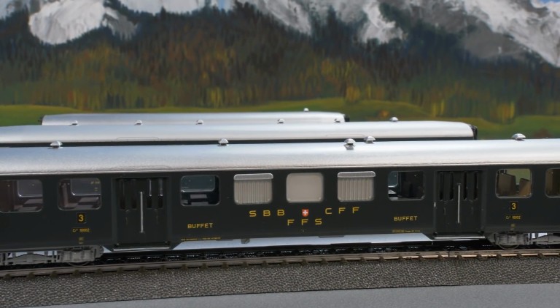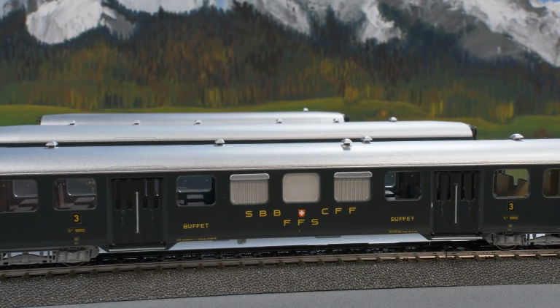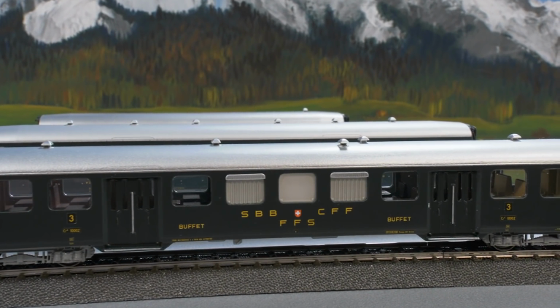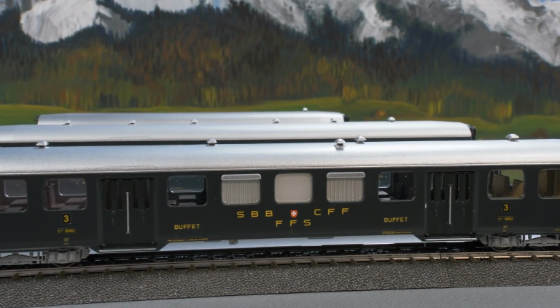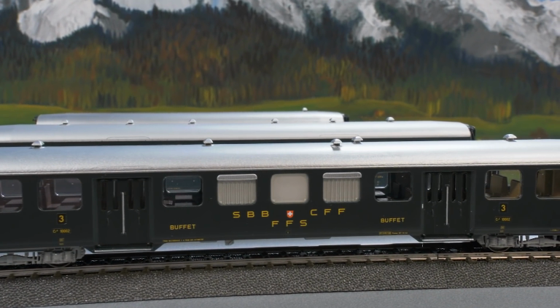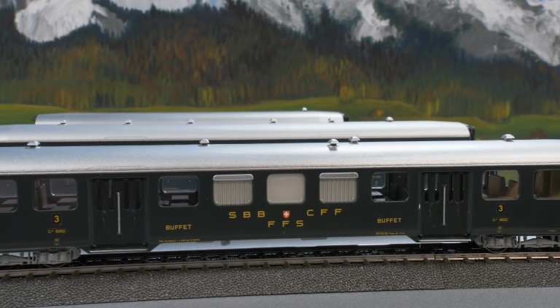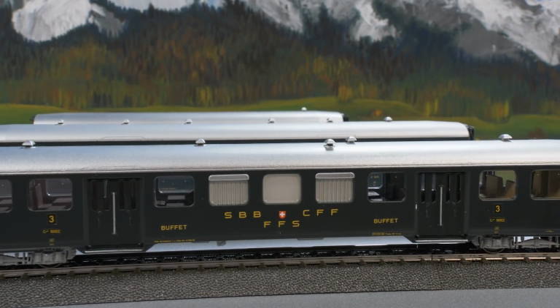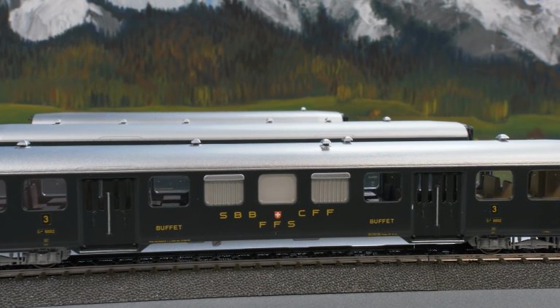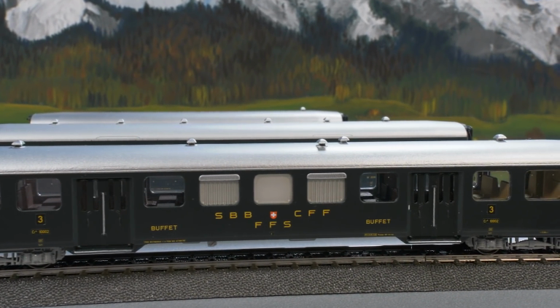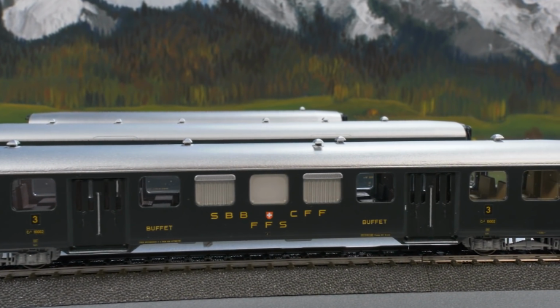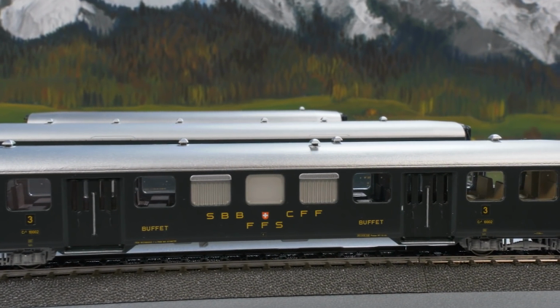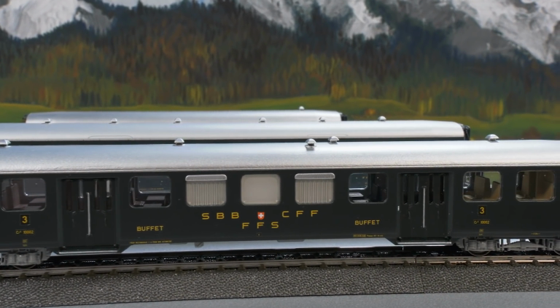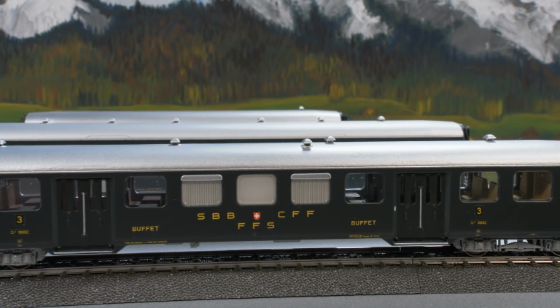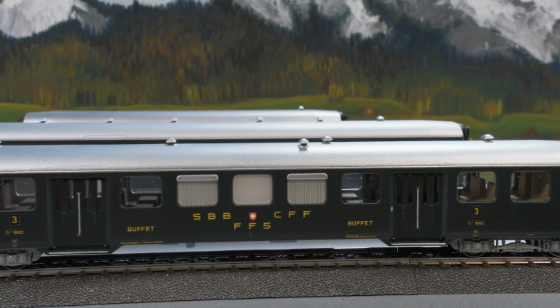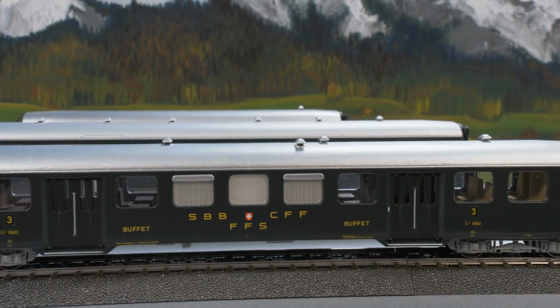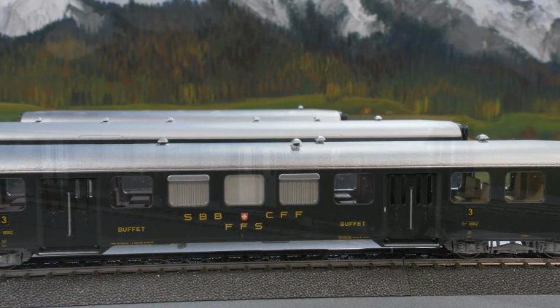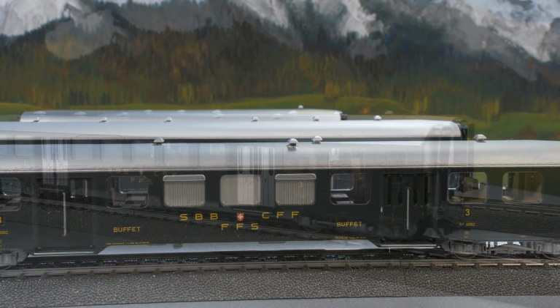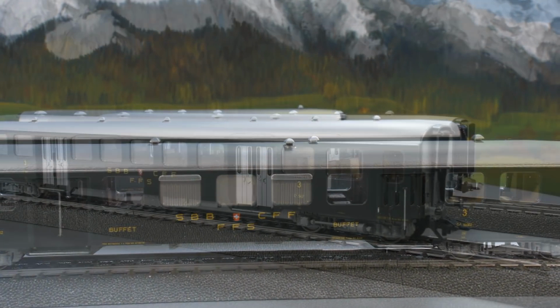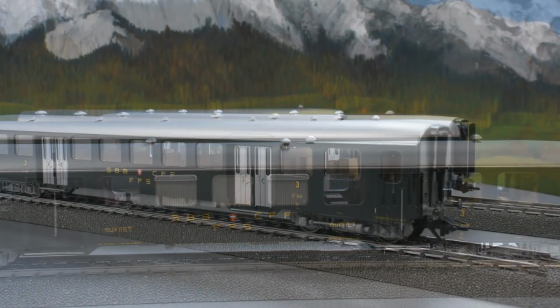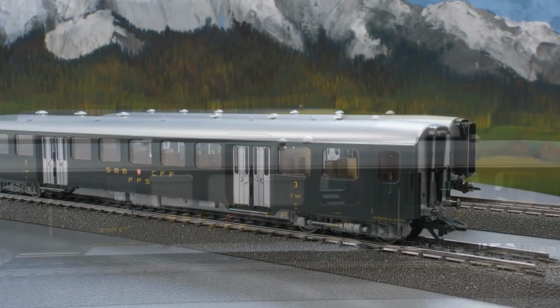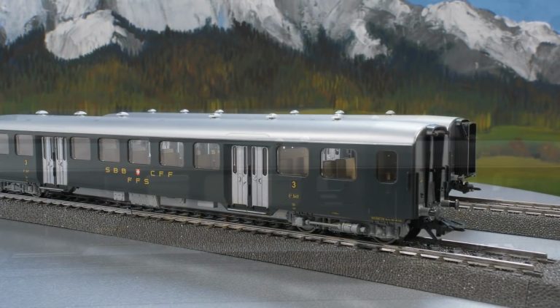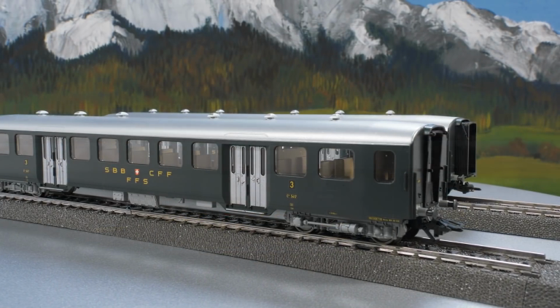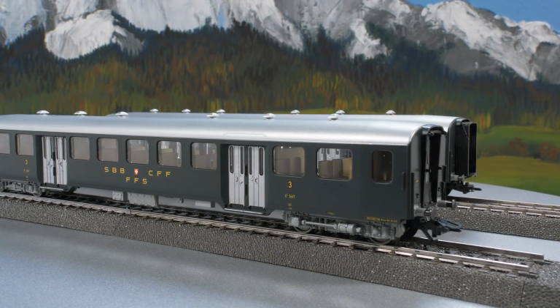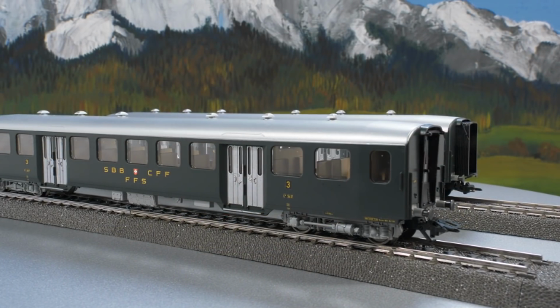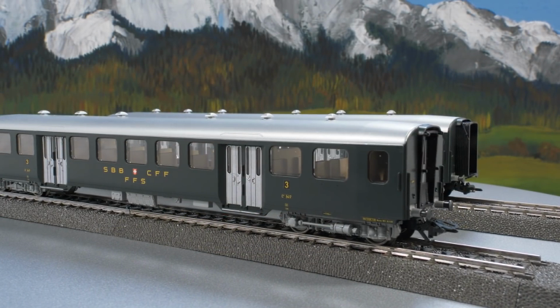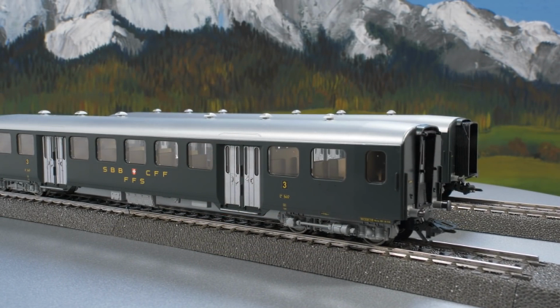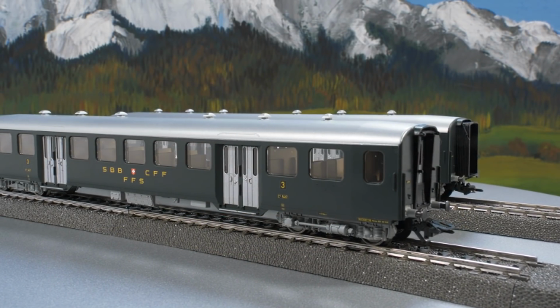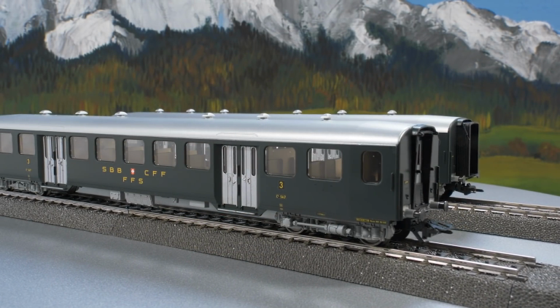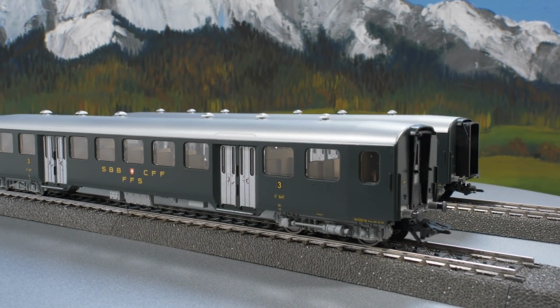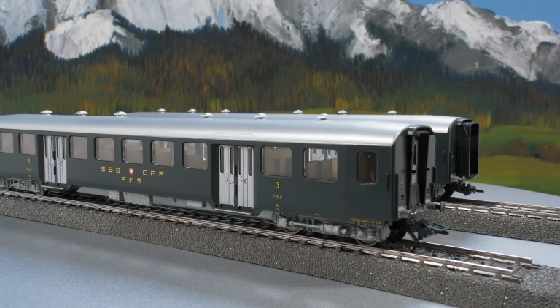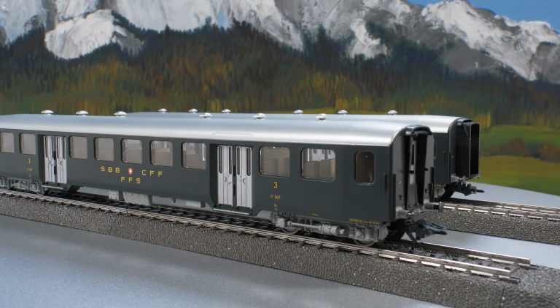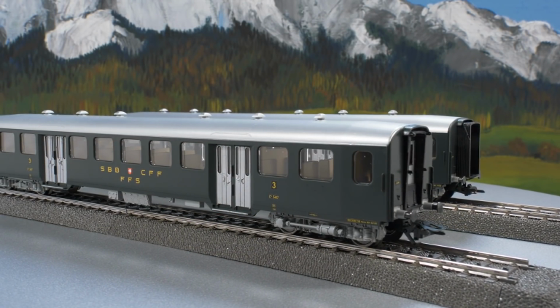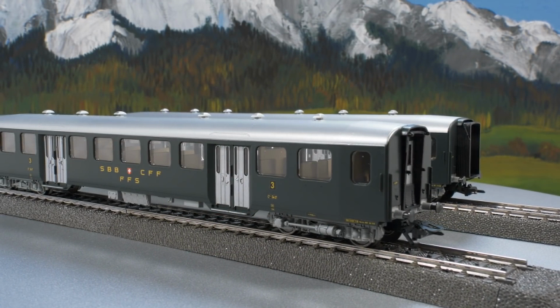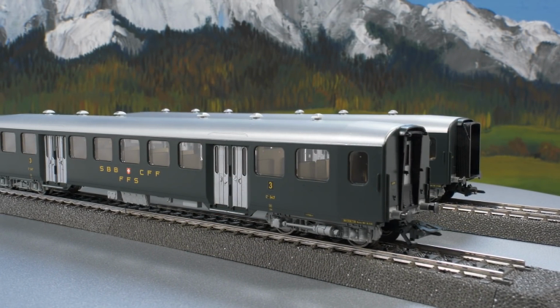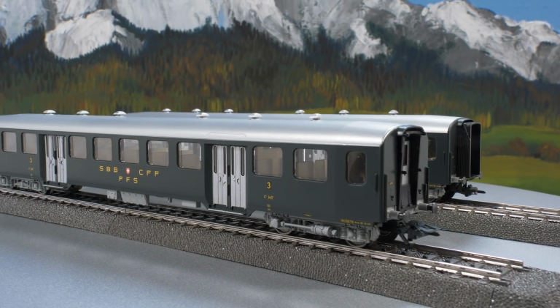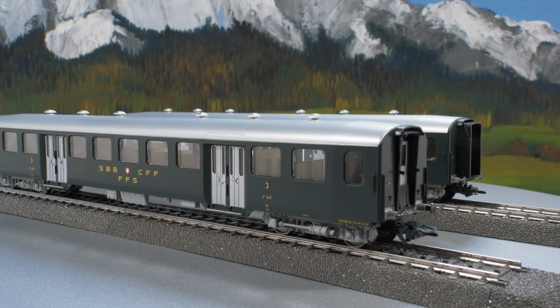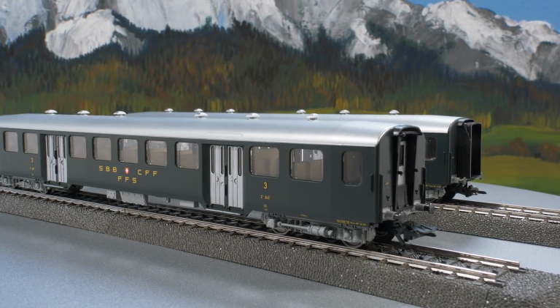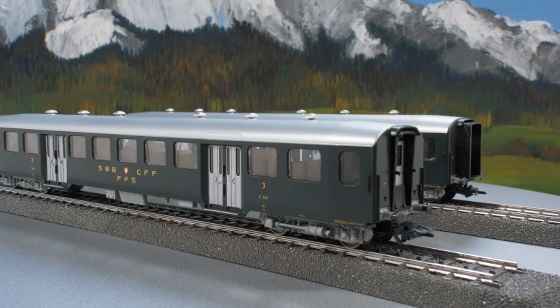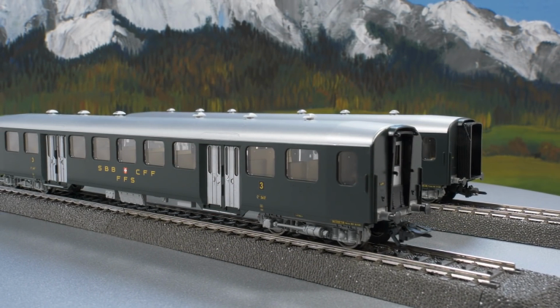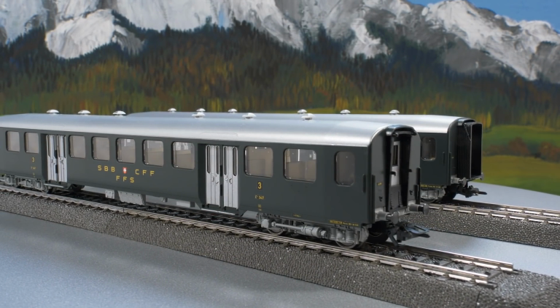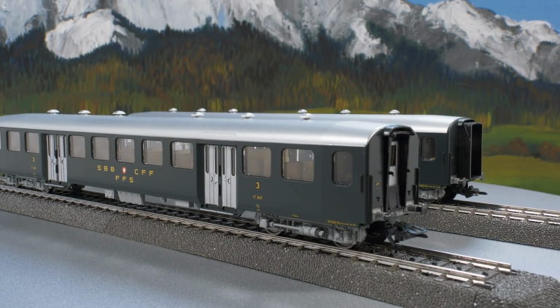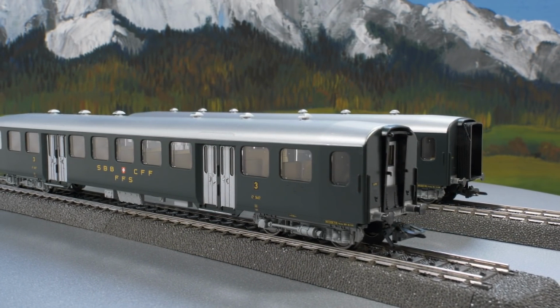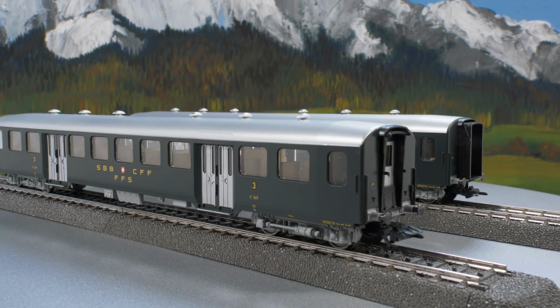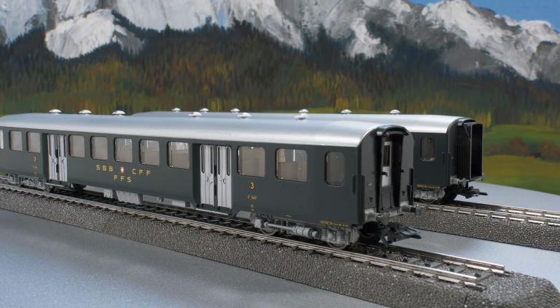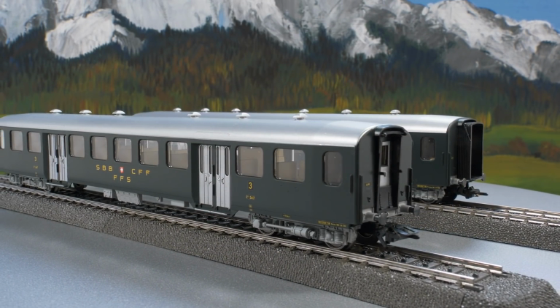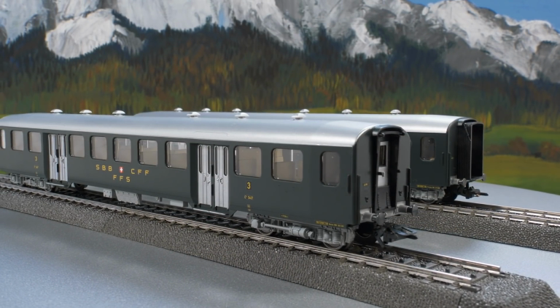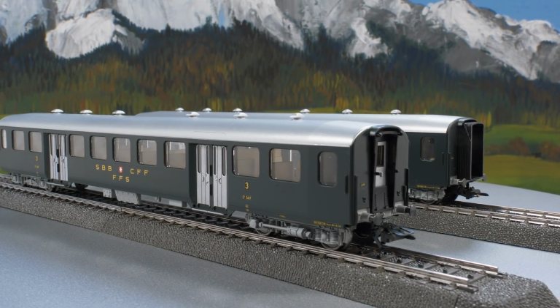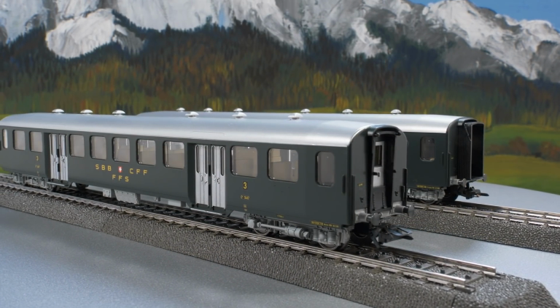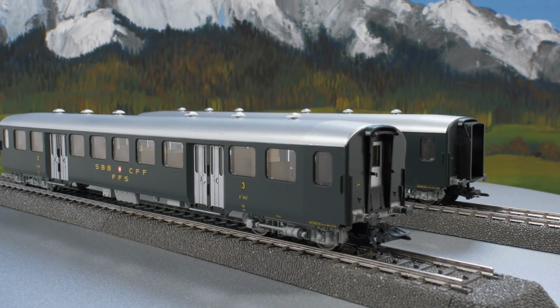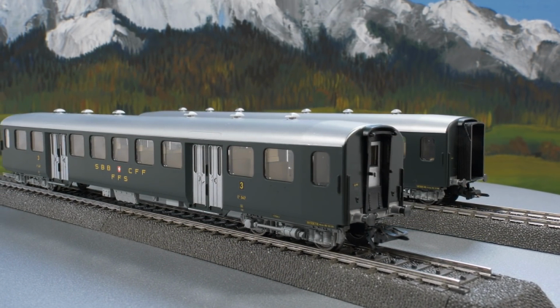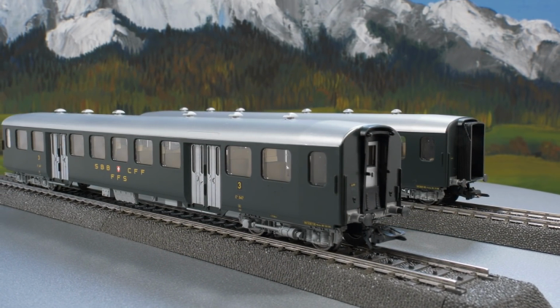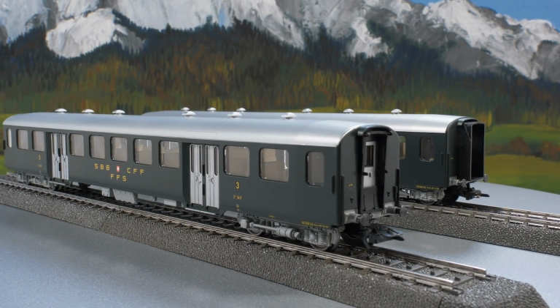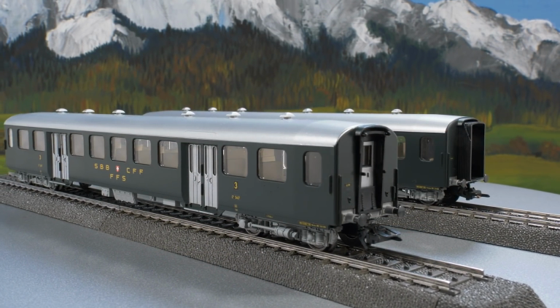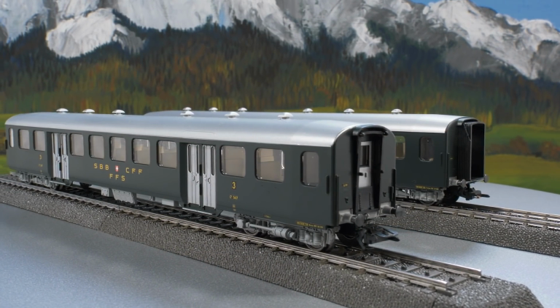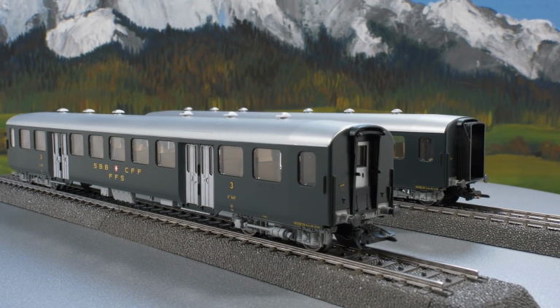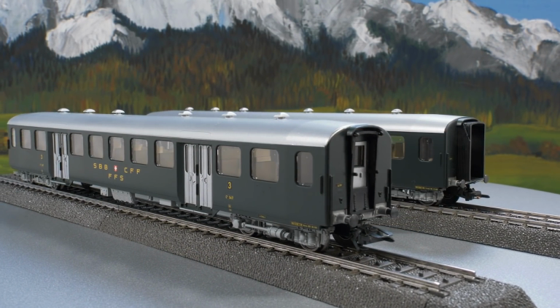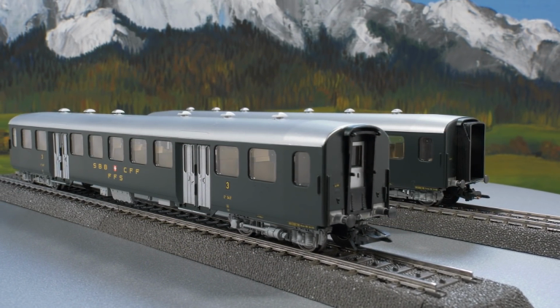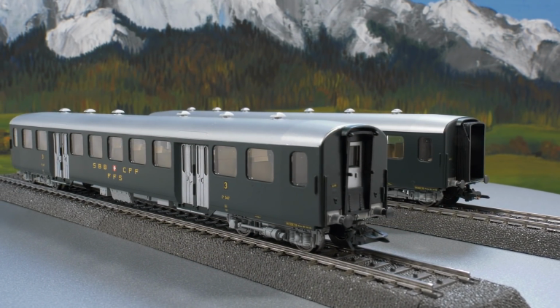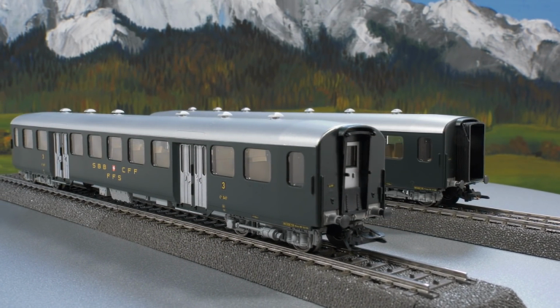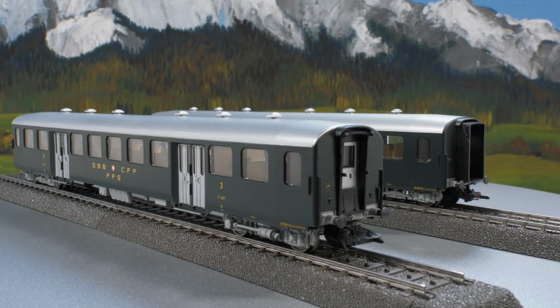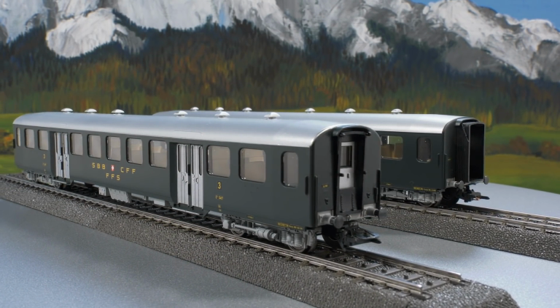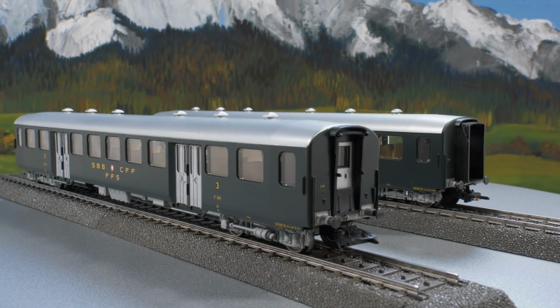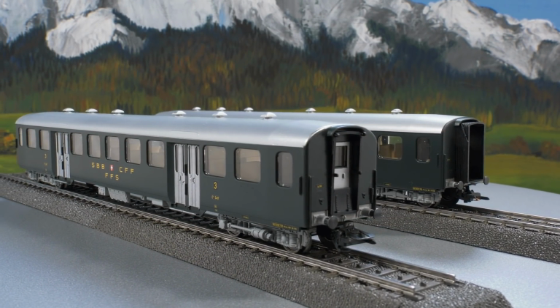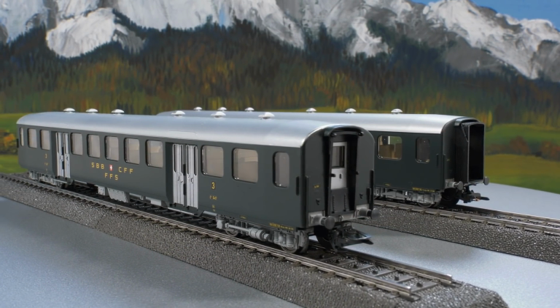The cars are all equipped with interior lighting. The AE3/6 and car set are also coming to Trix.